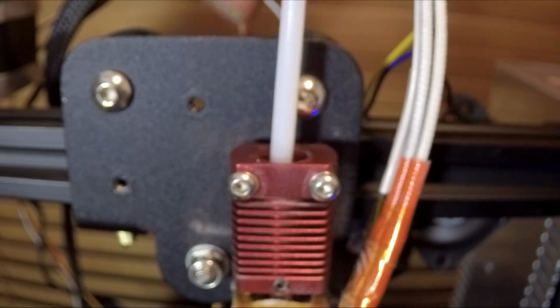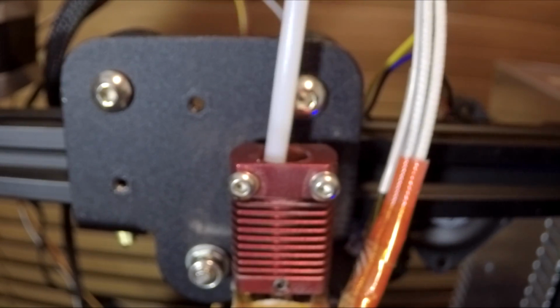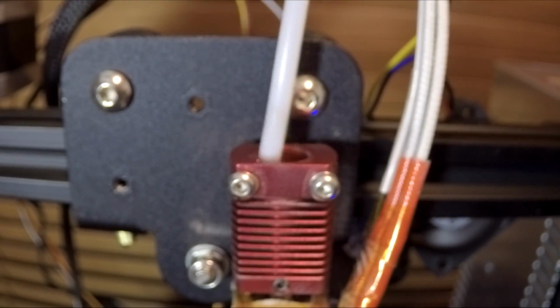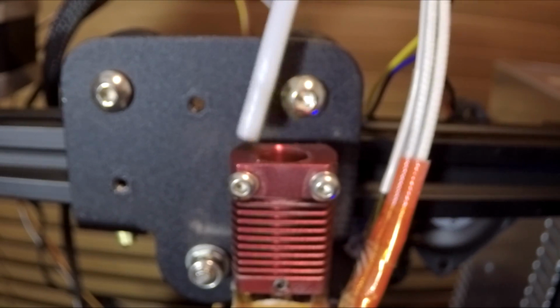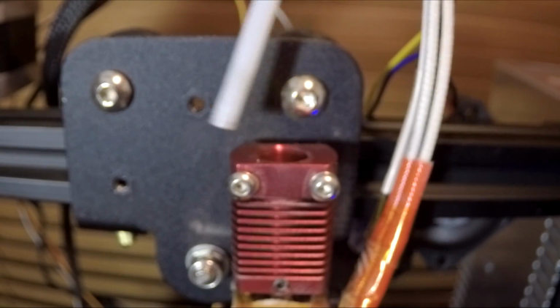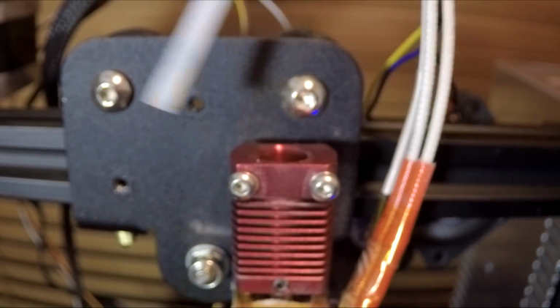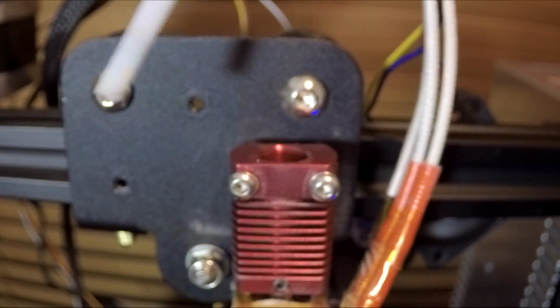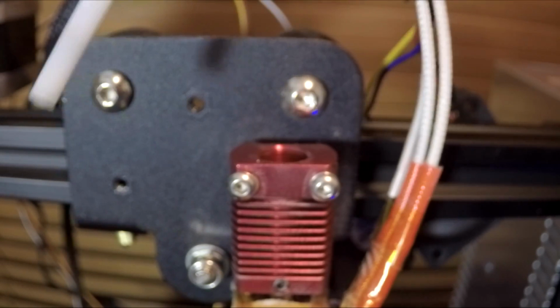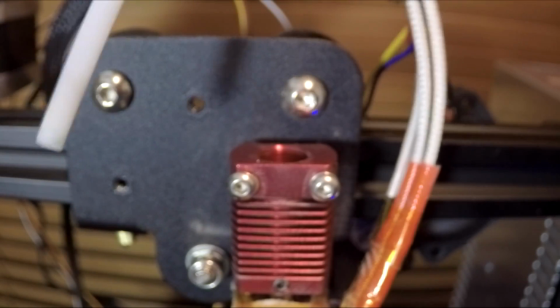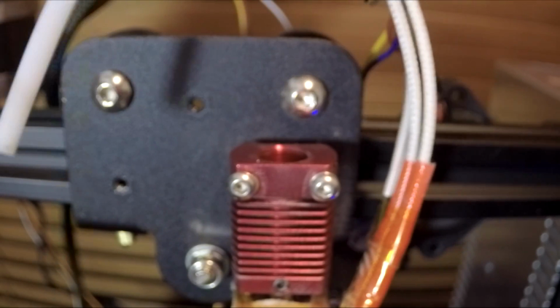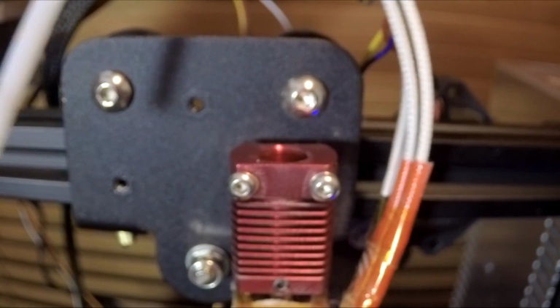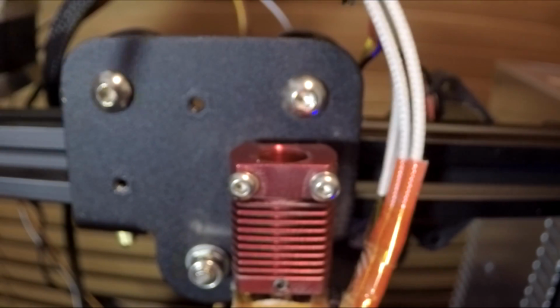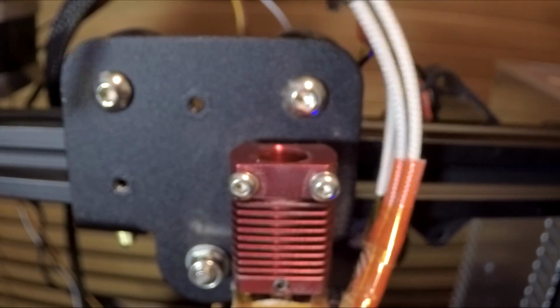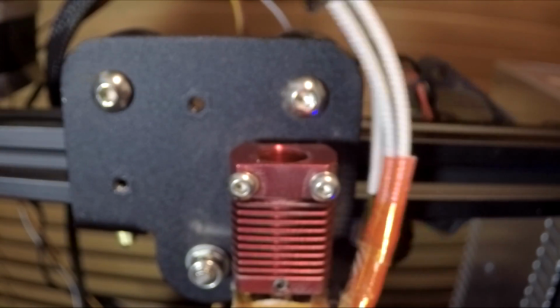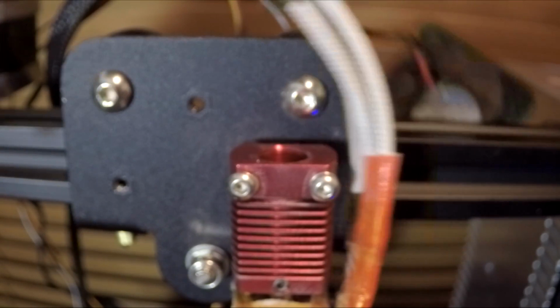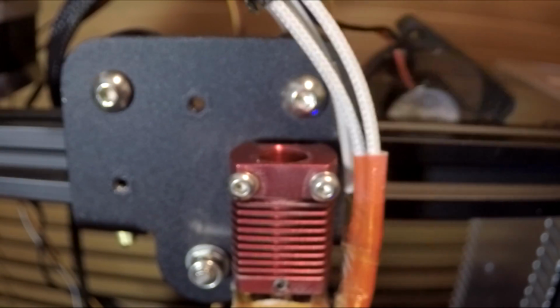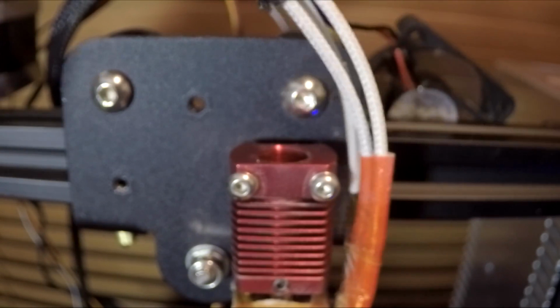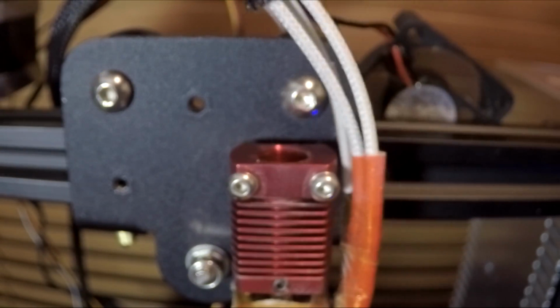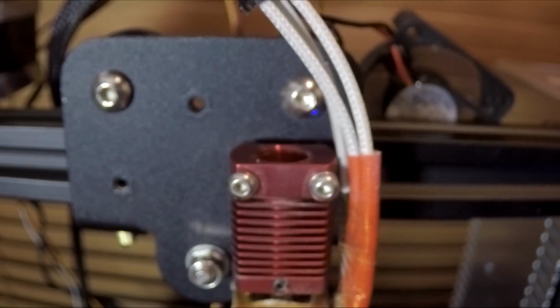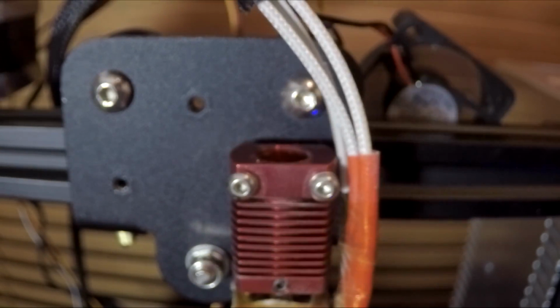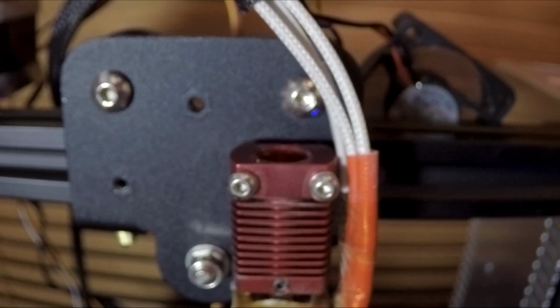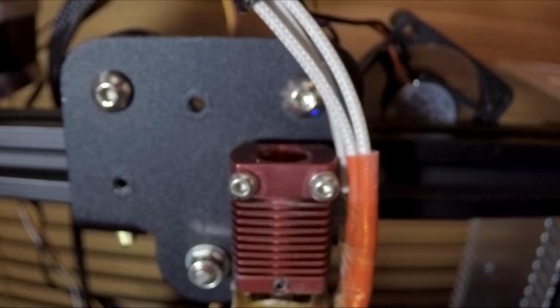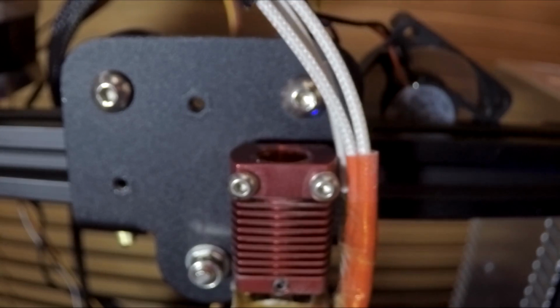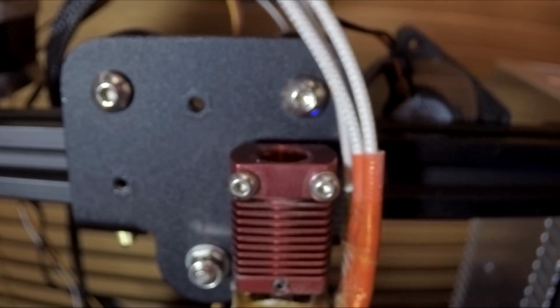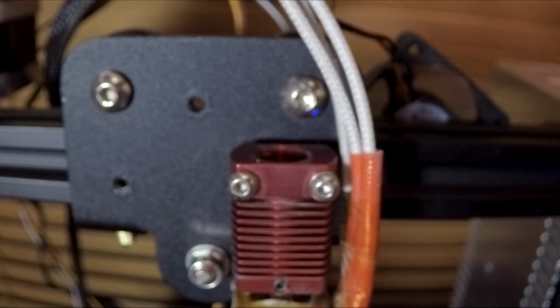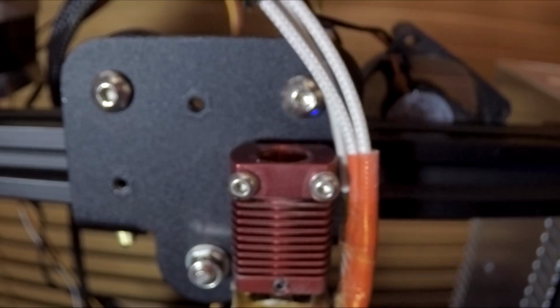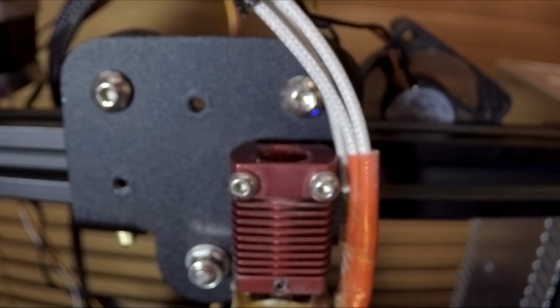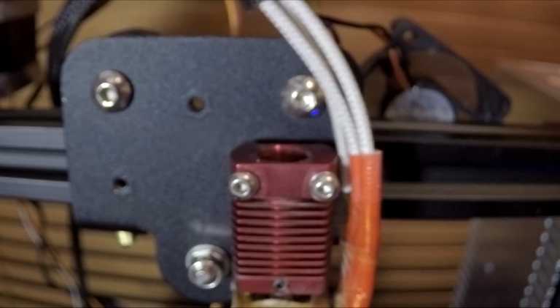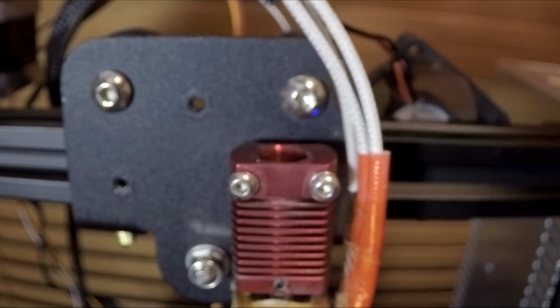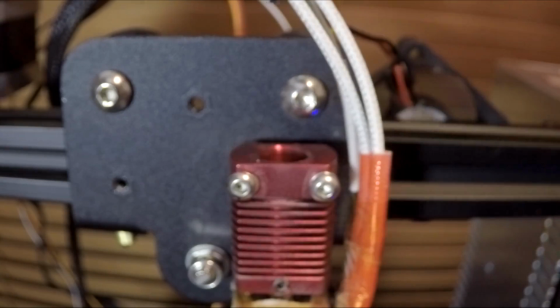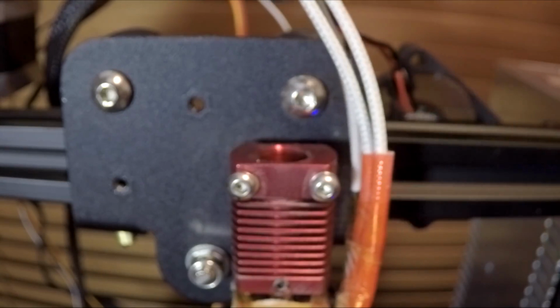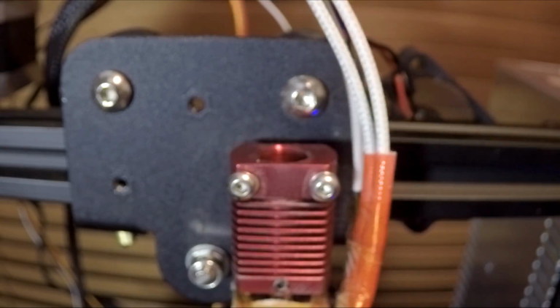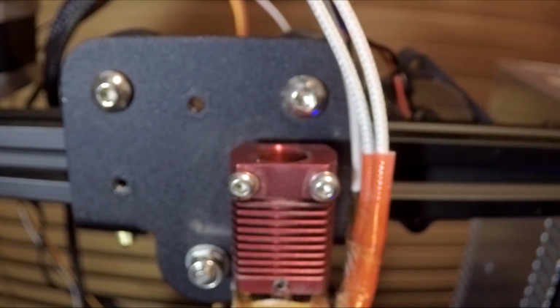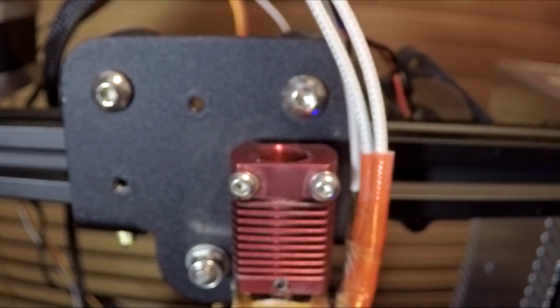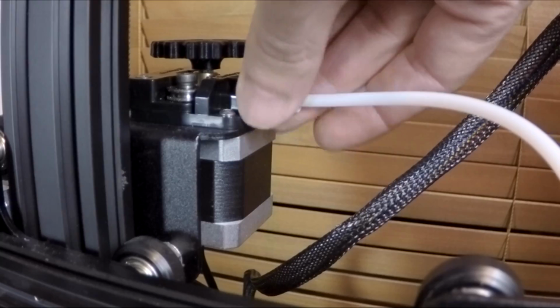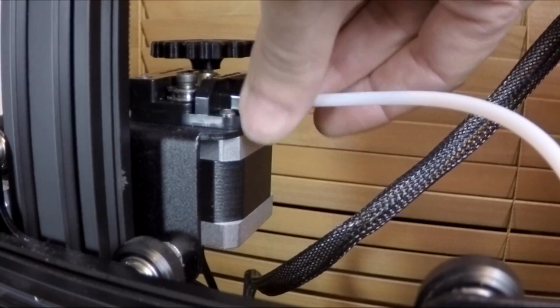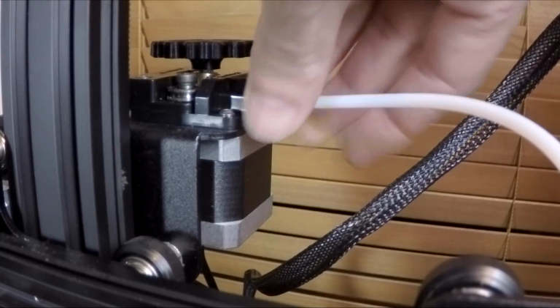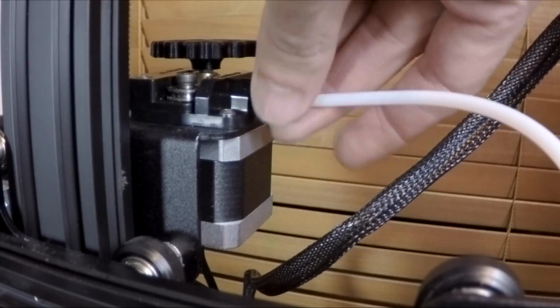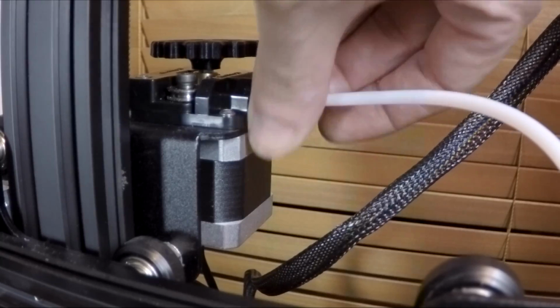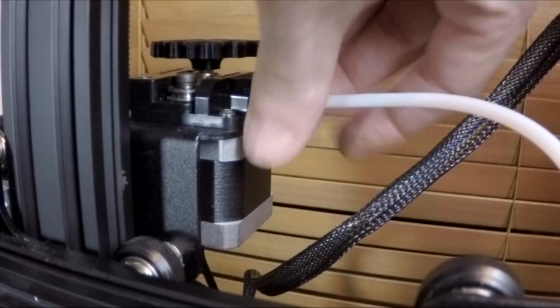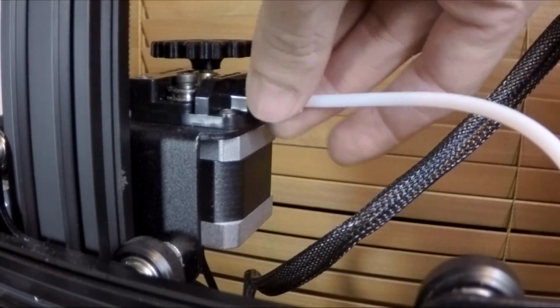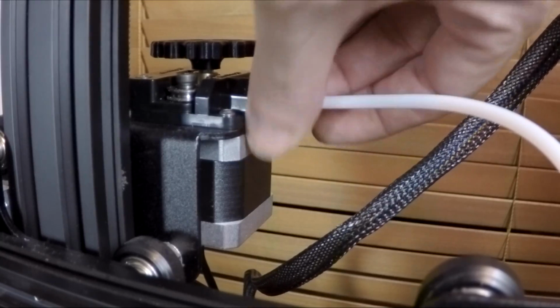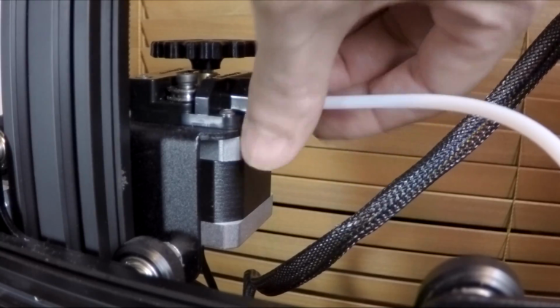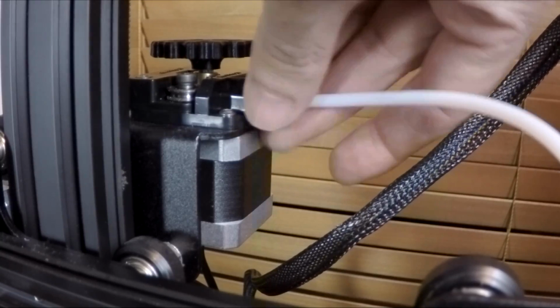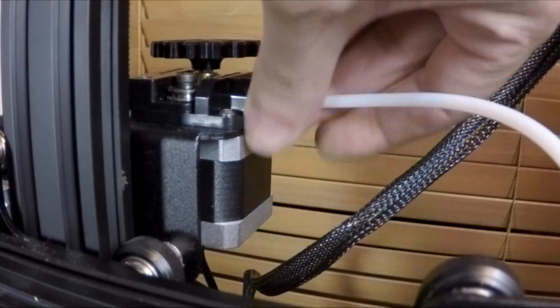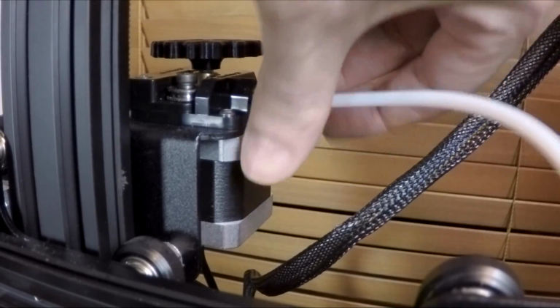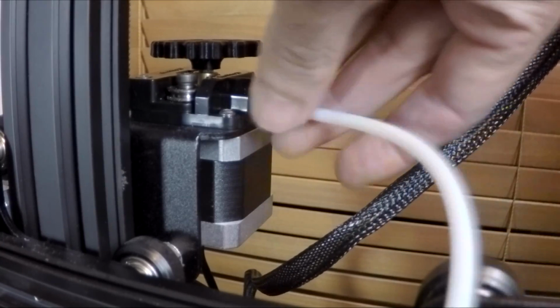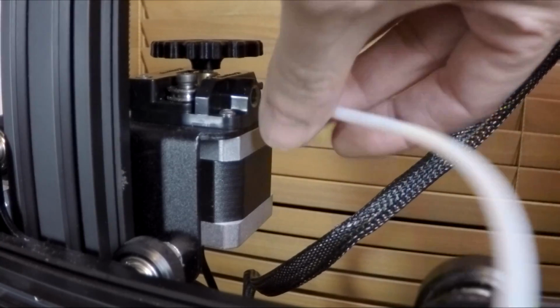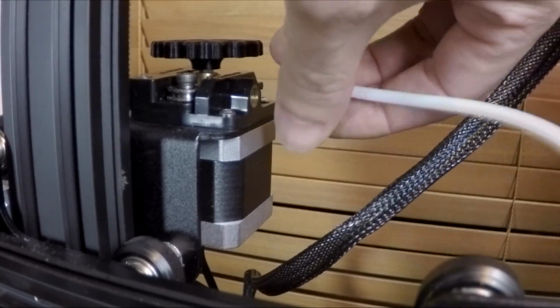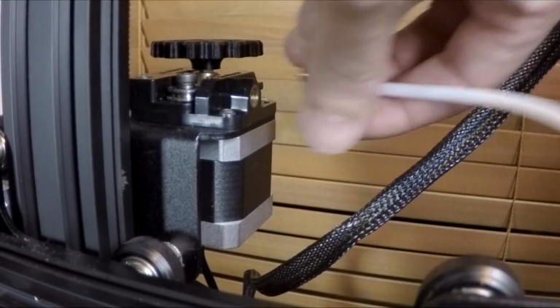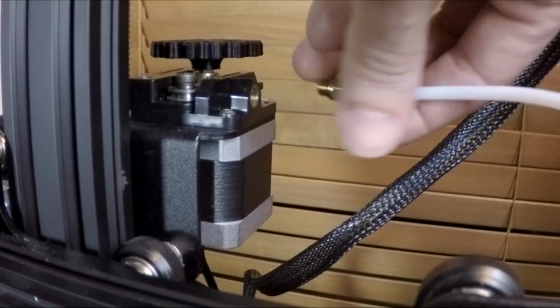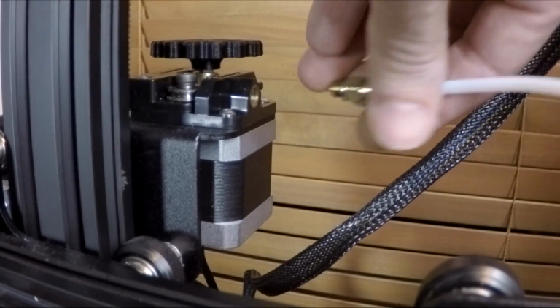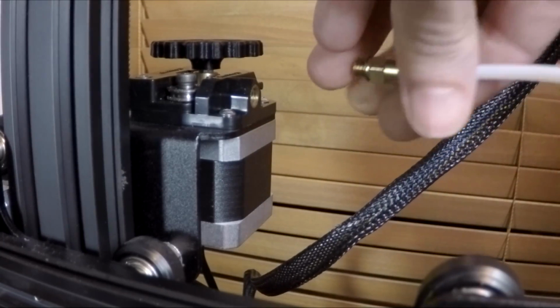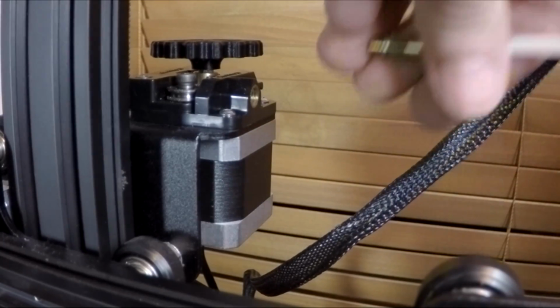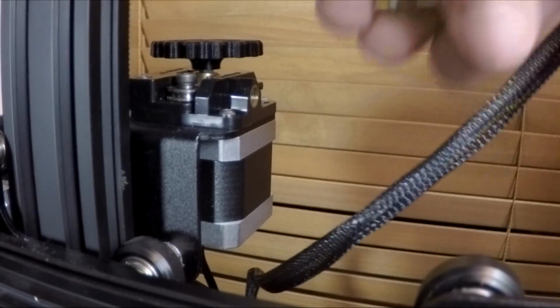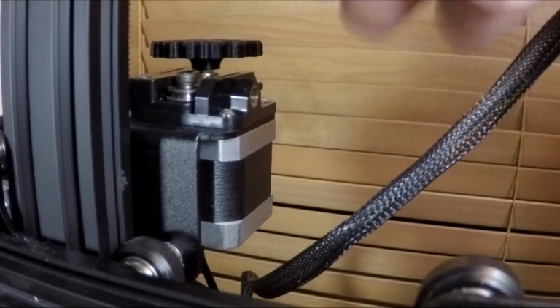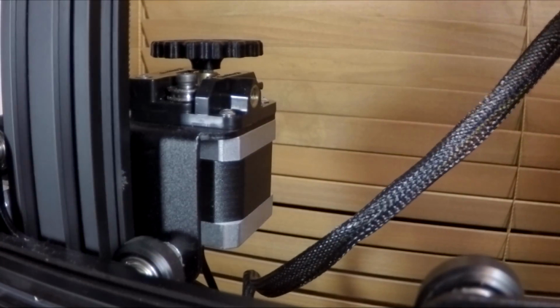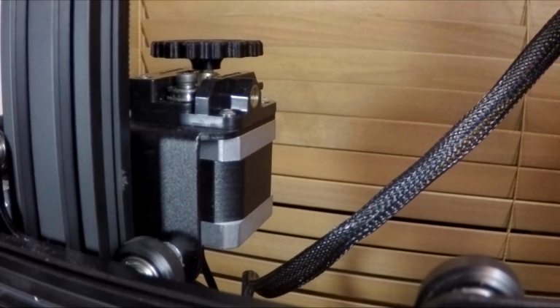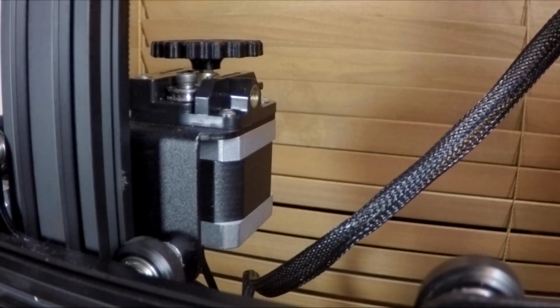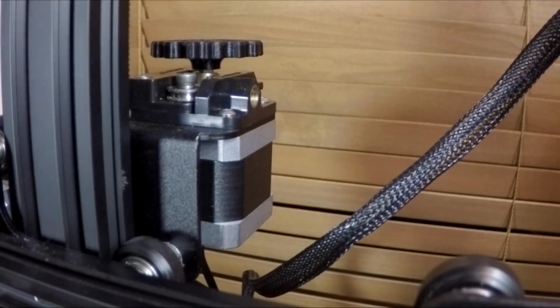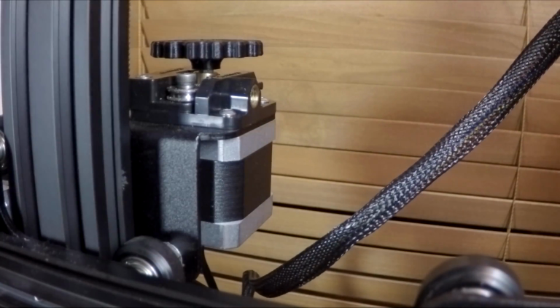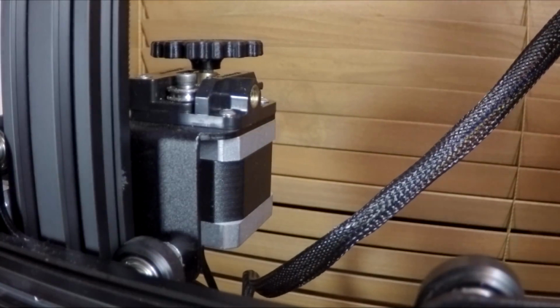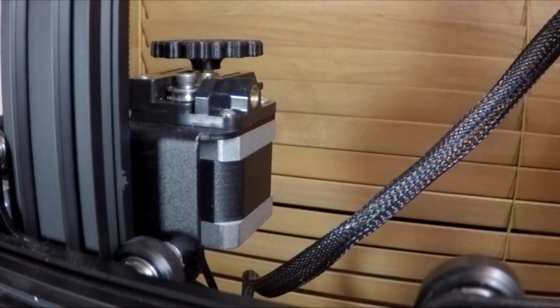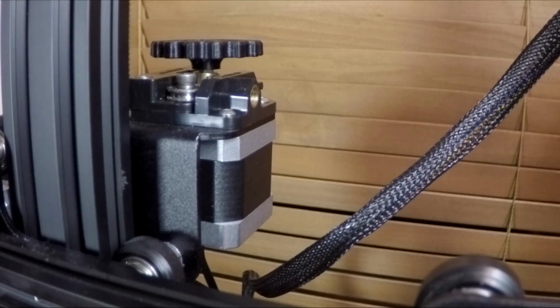You'll notice it's quite long - it goes all the way down inside the nozzle. The top fitting was also not extracting, so I just unscrewed it by hand to make it as easy as possible.